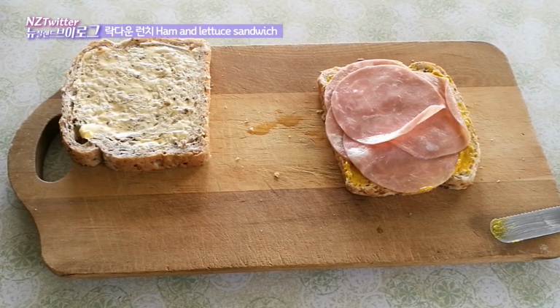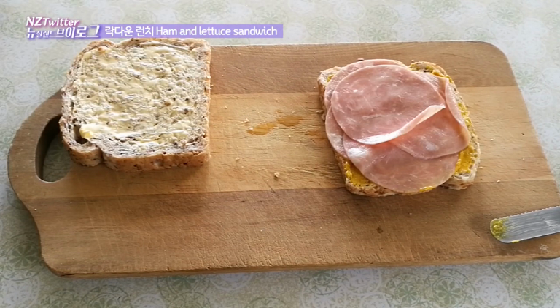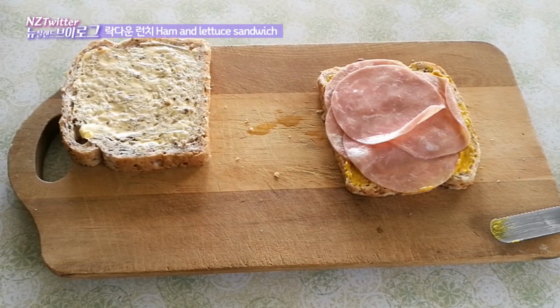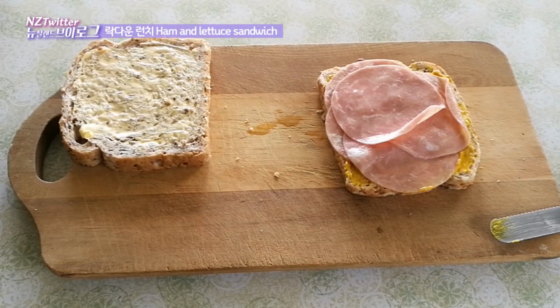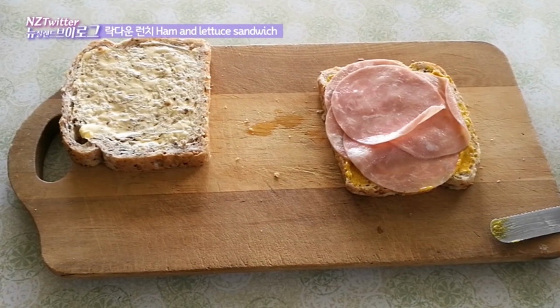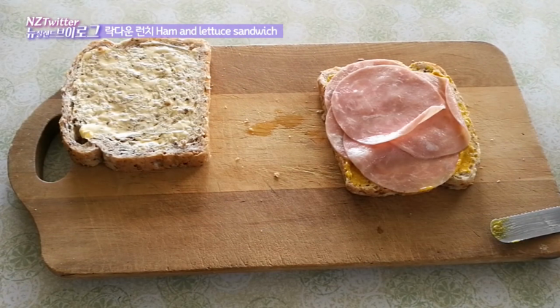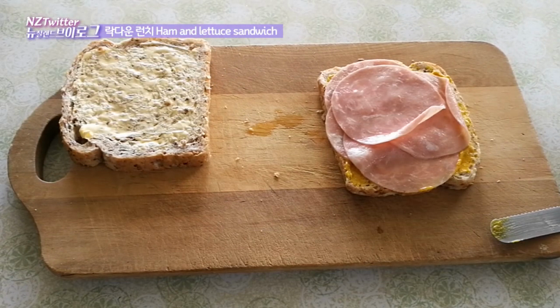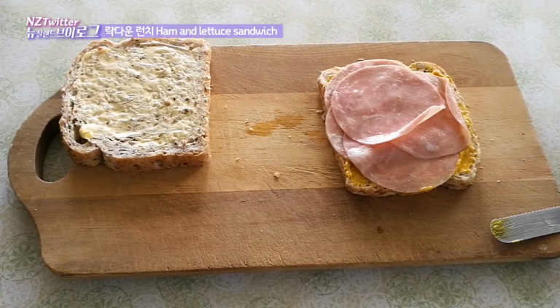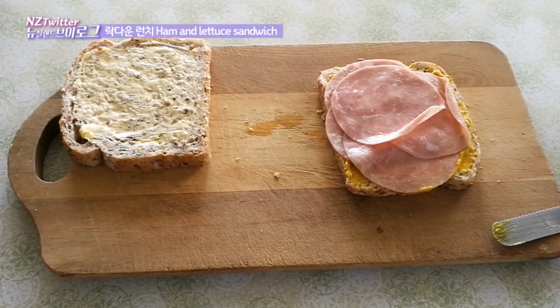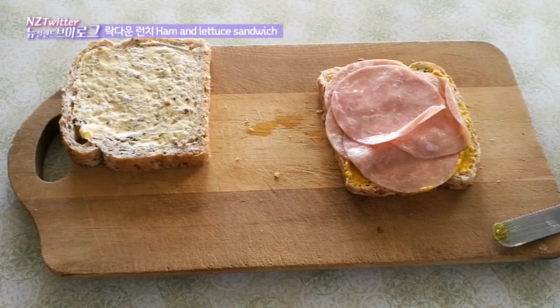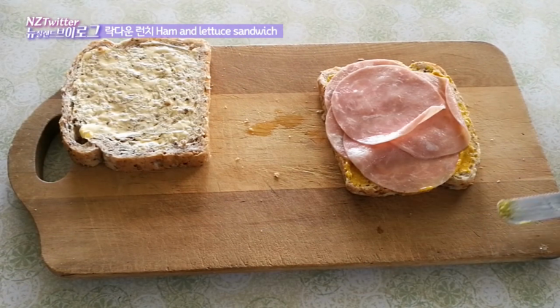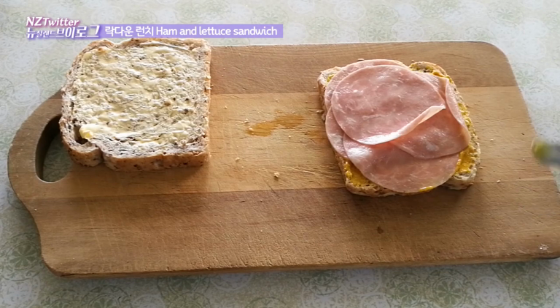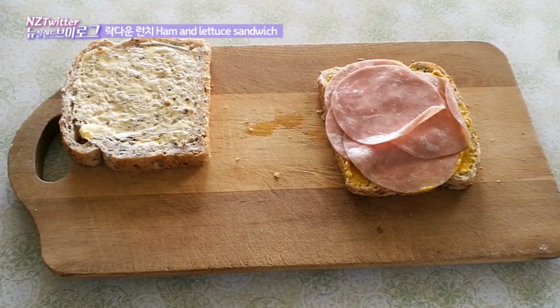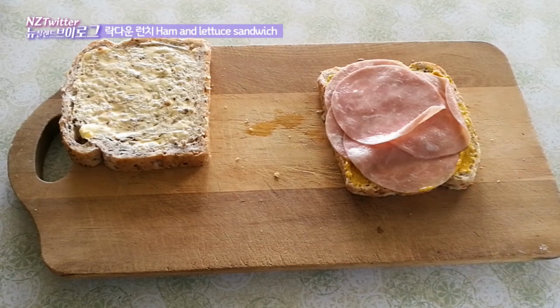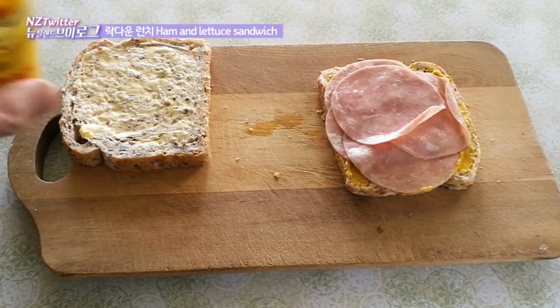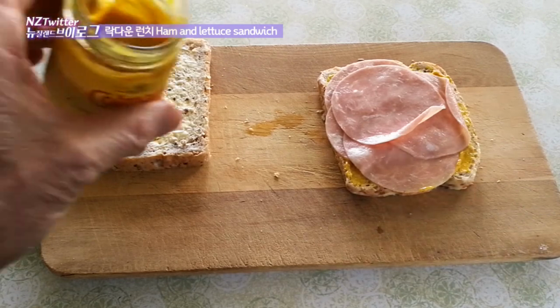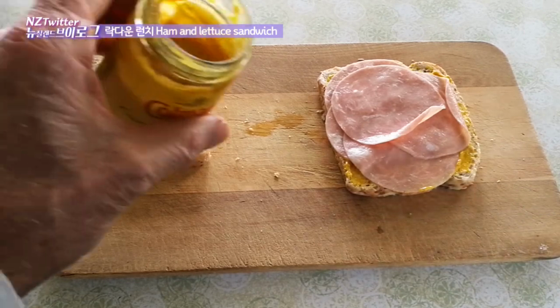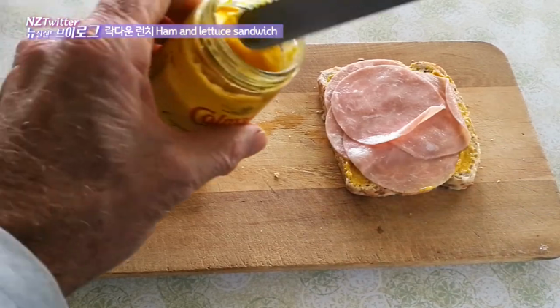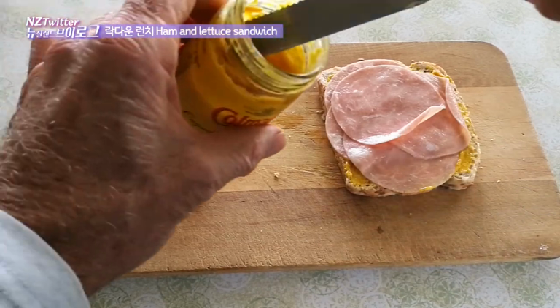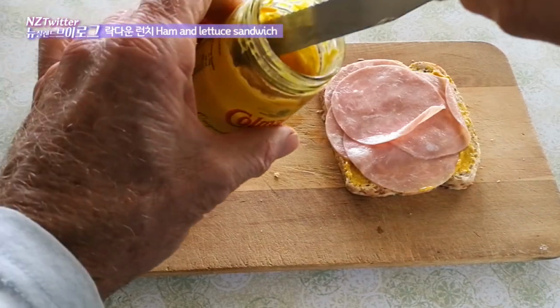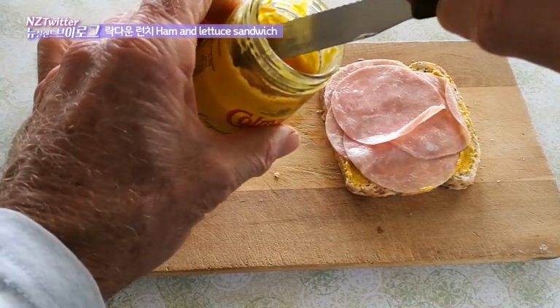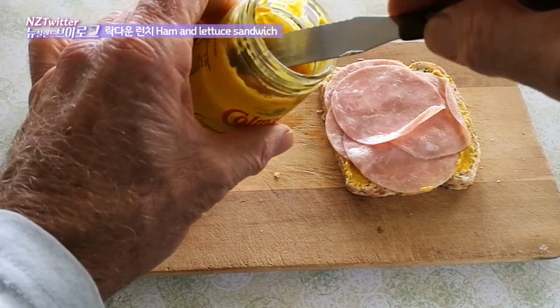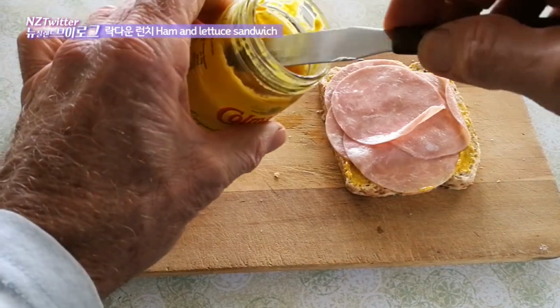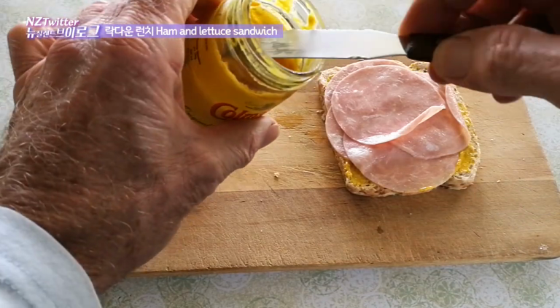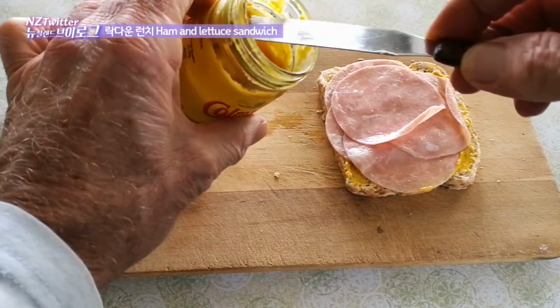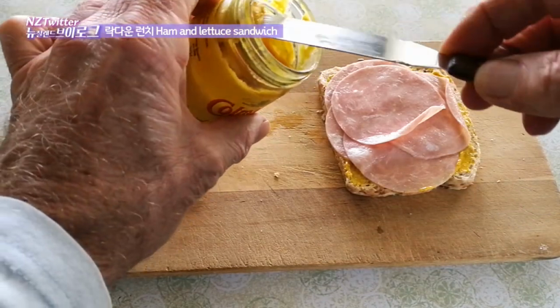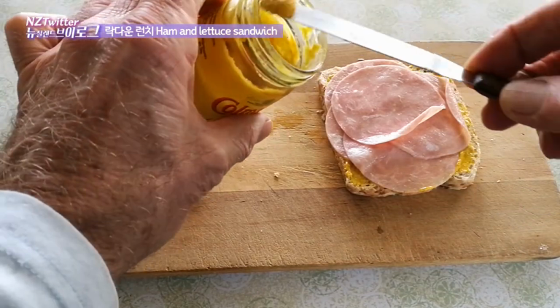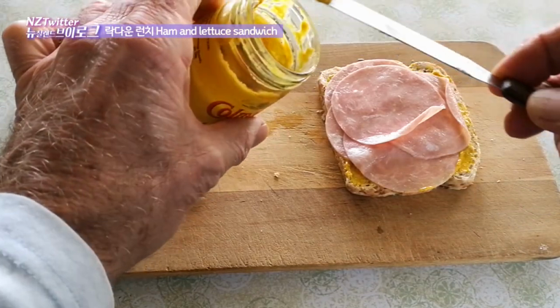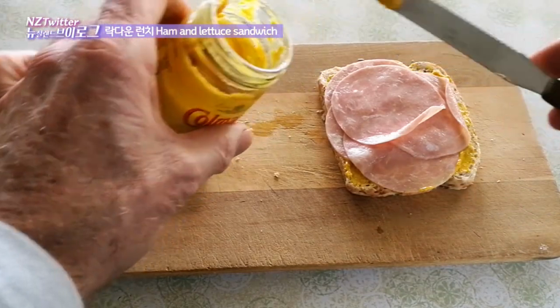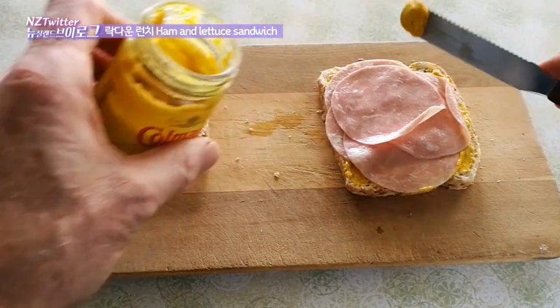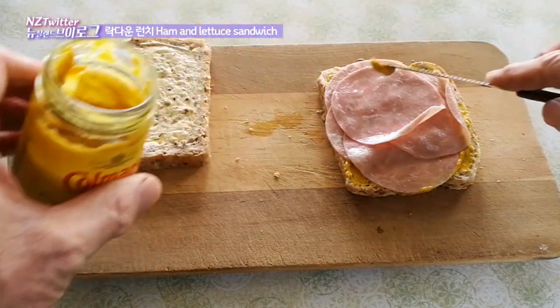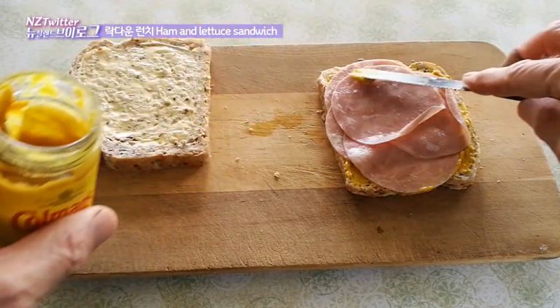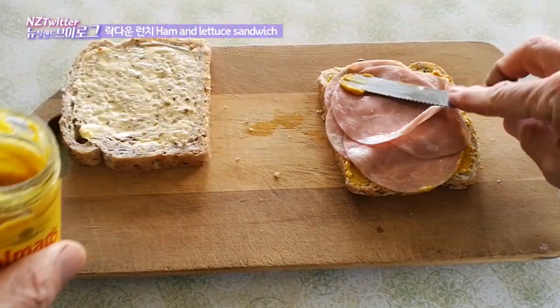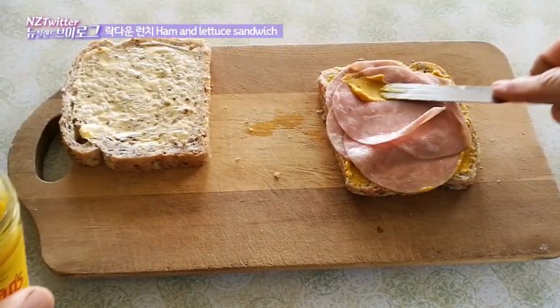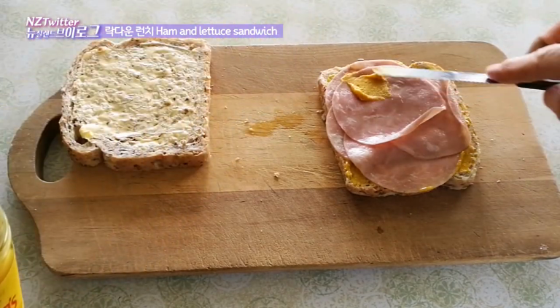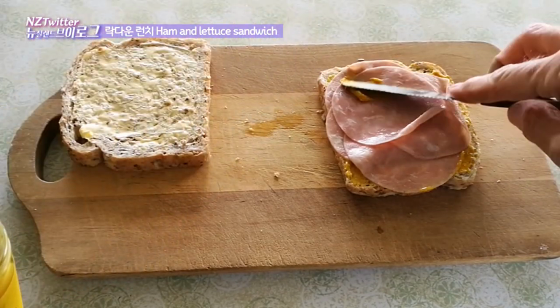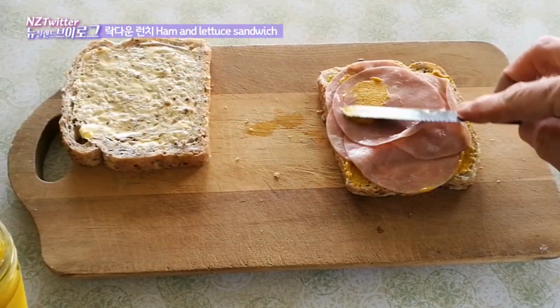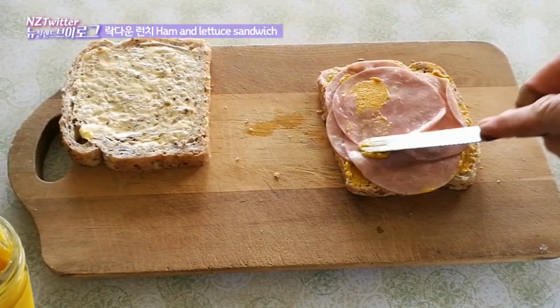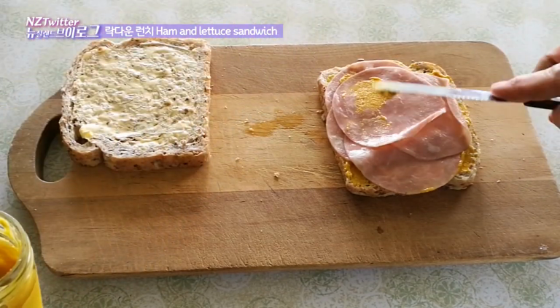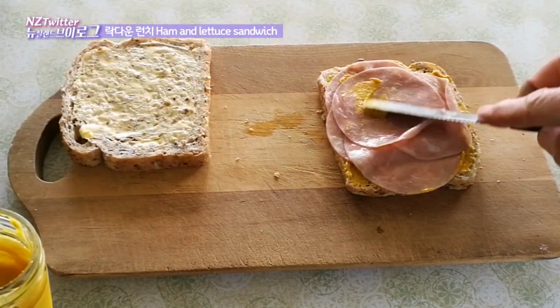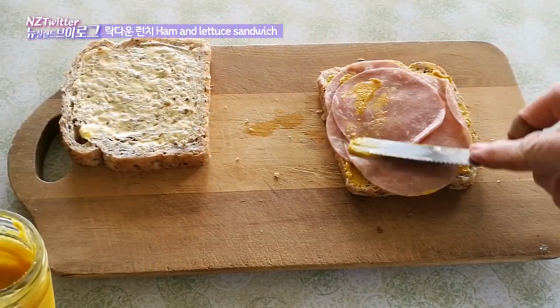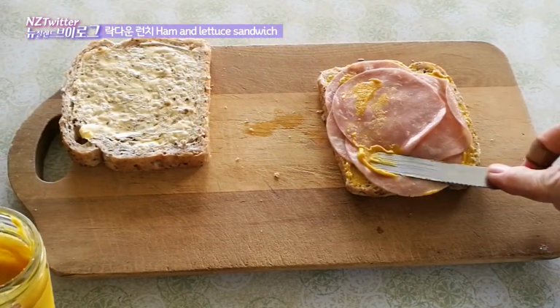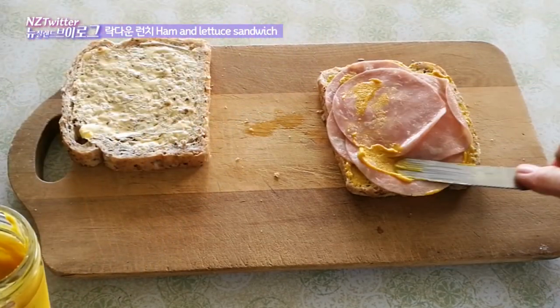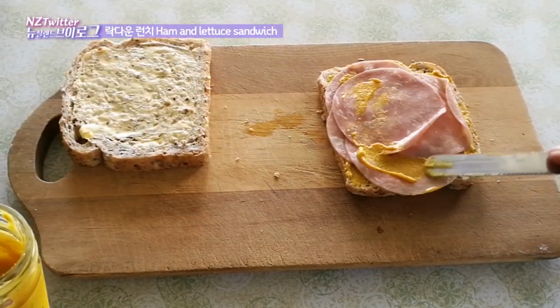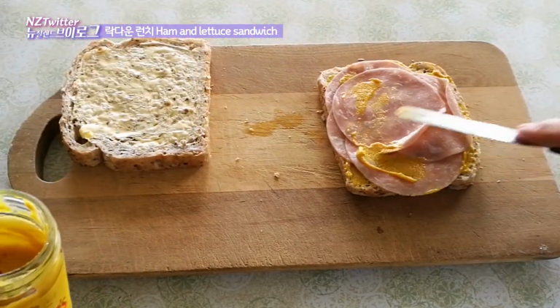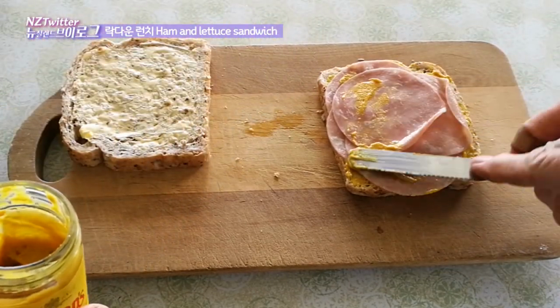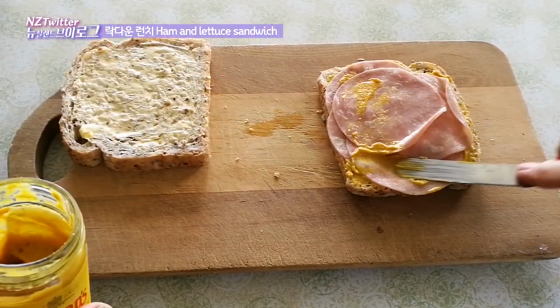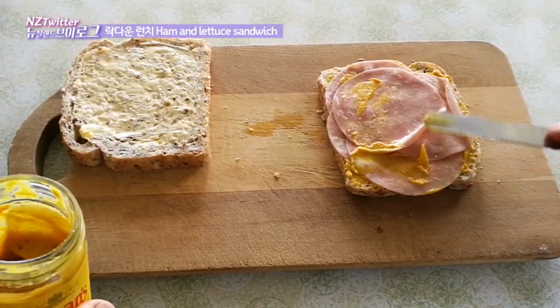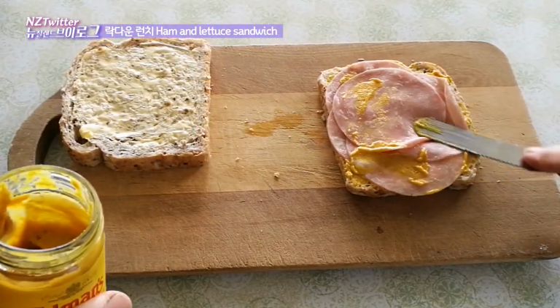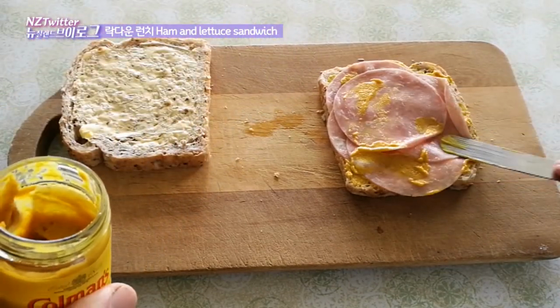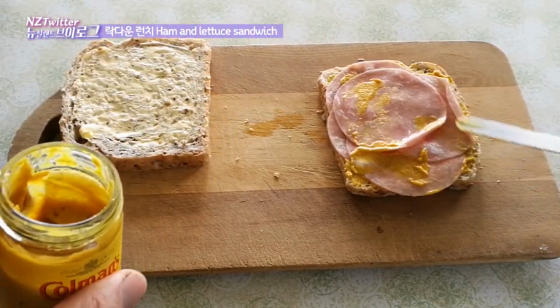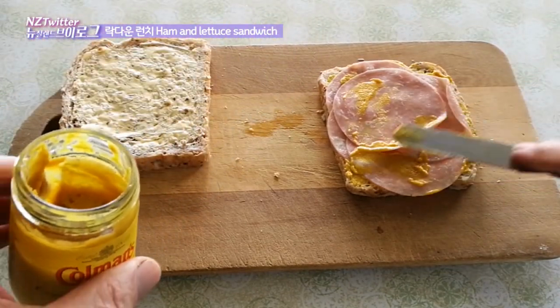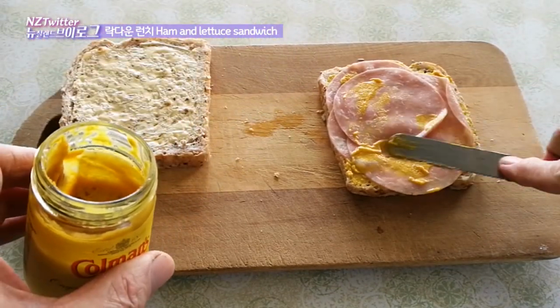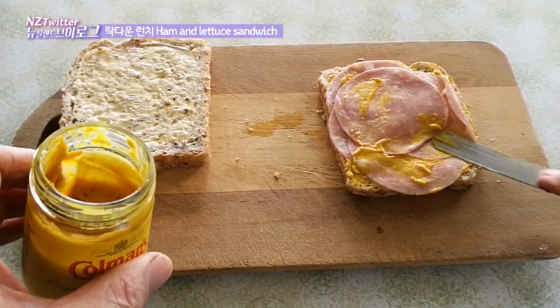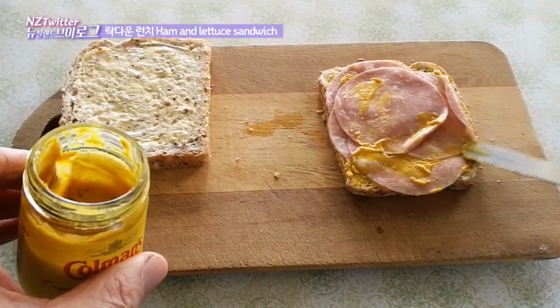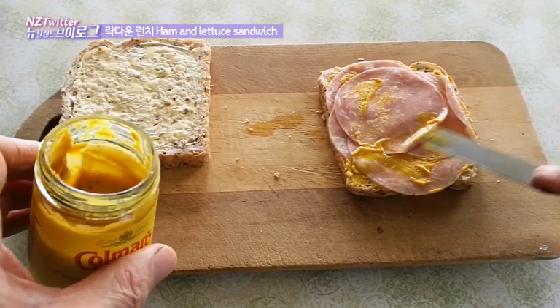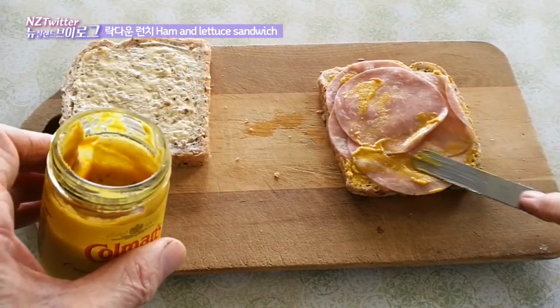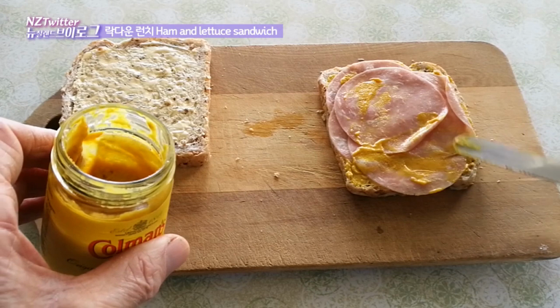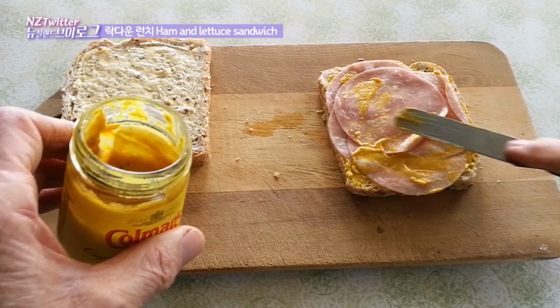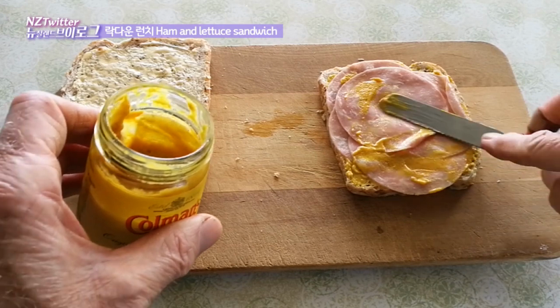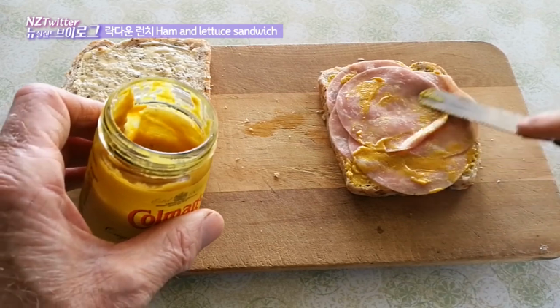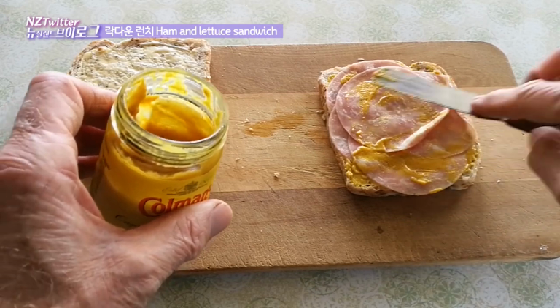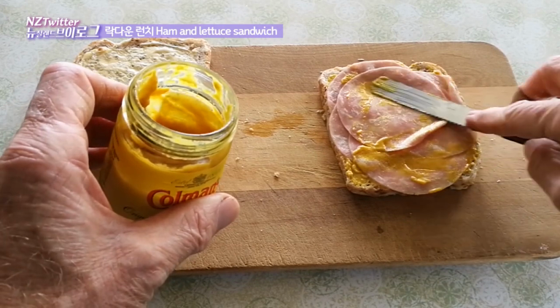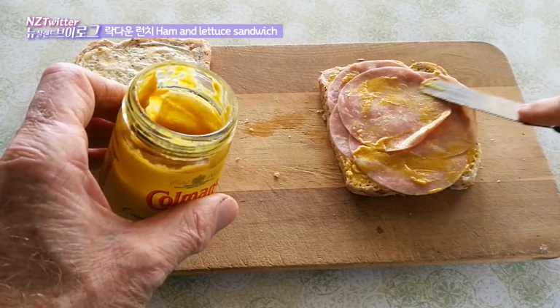And because you can never have too much mustard, I'm going to put a bit more on top just to make sure it's got plenty of flavour going all the way through.